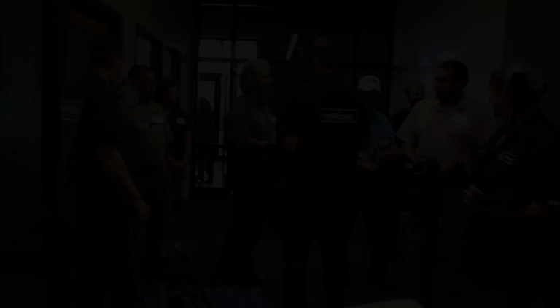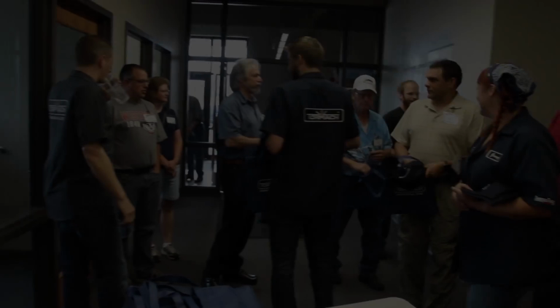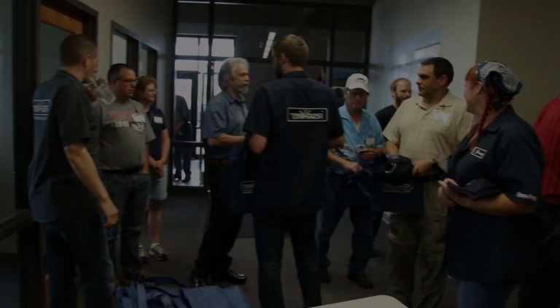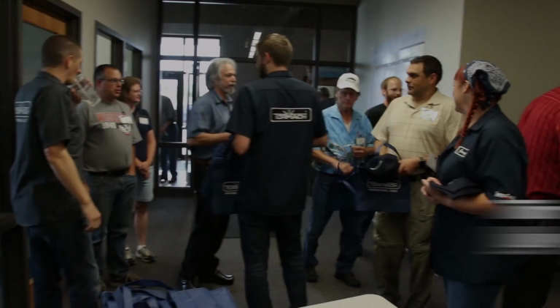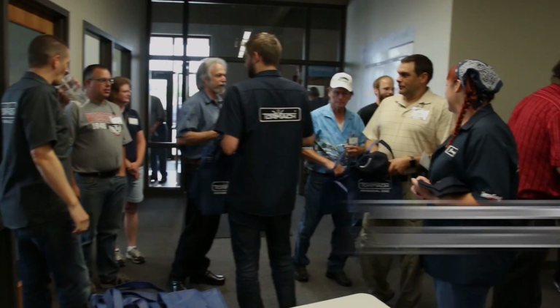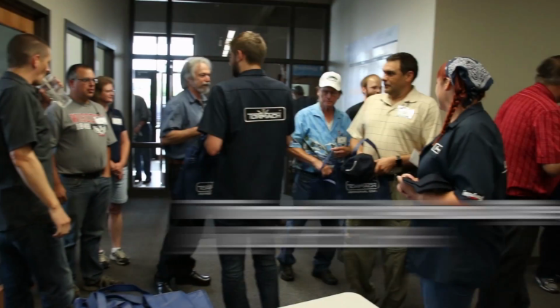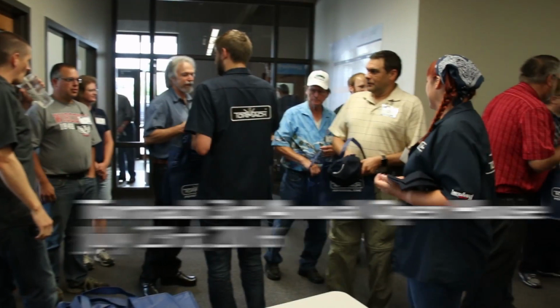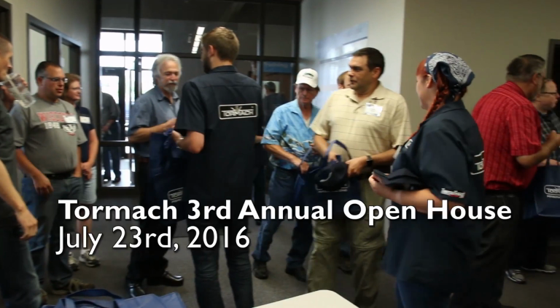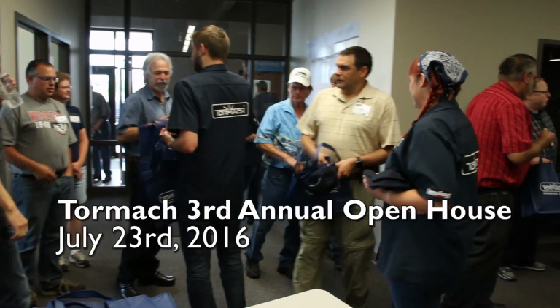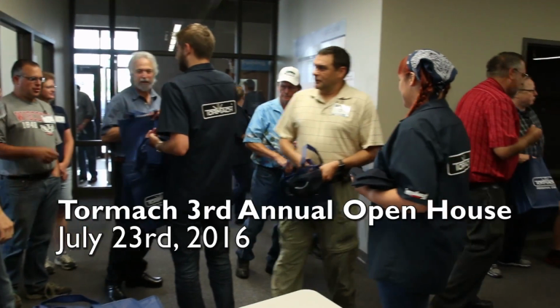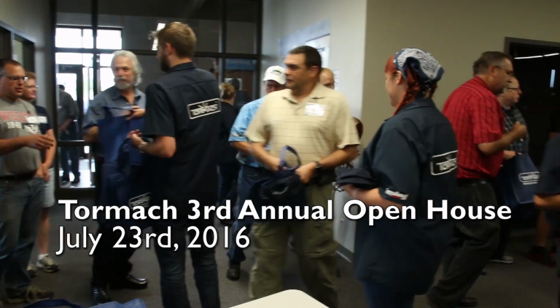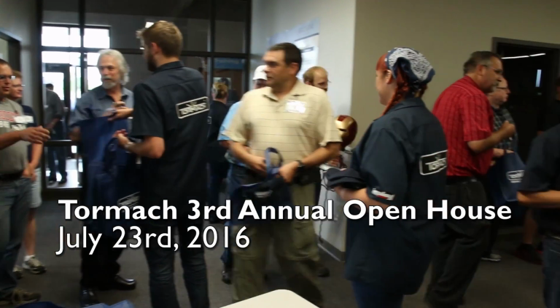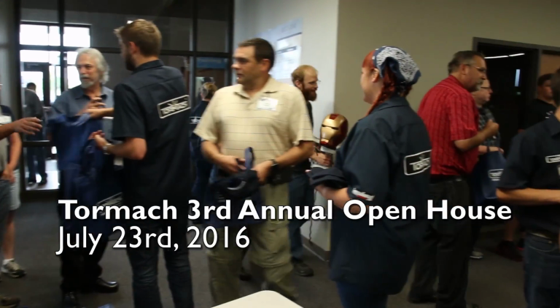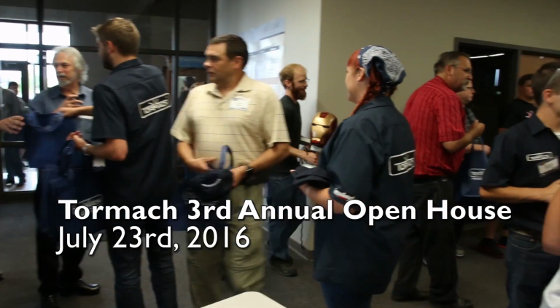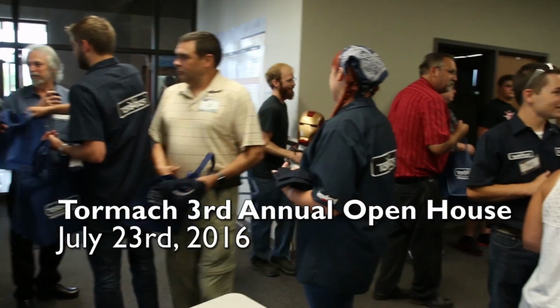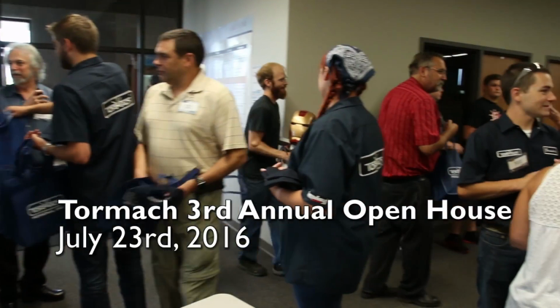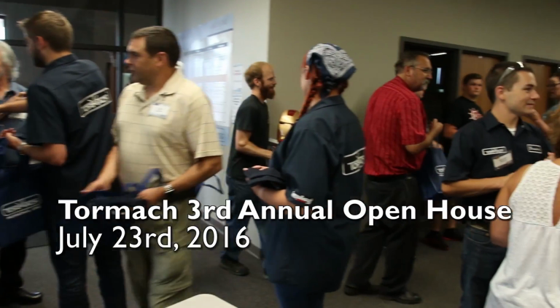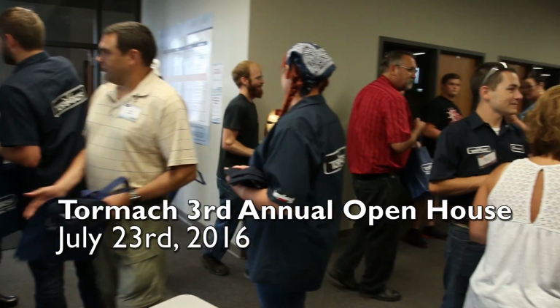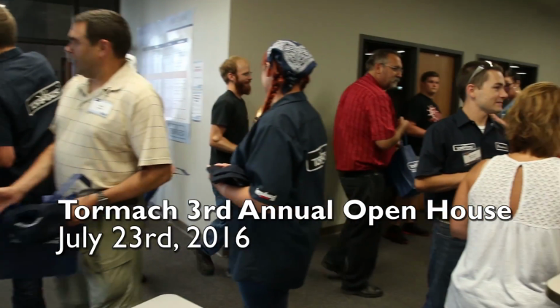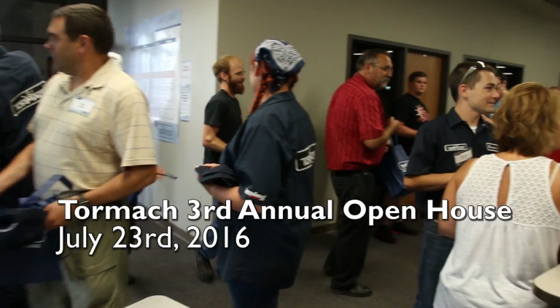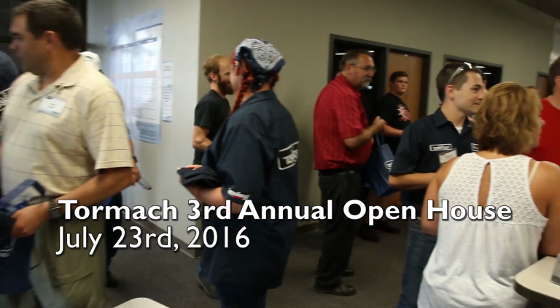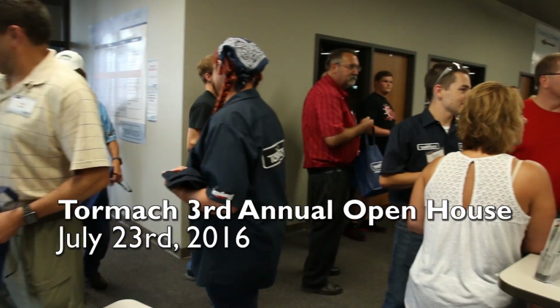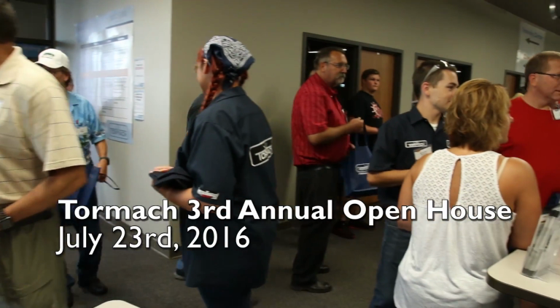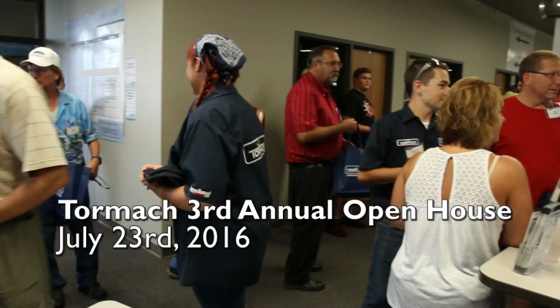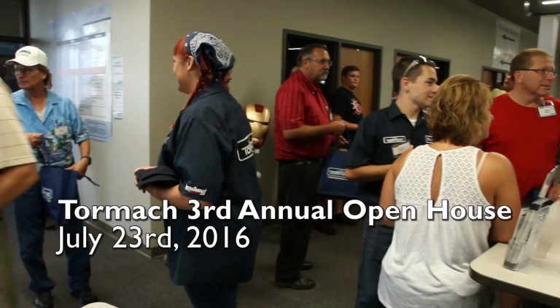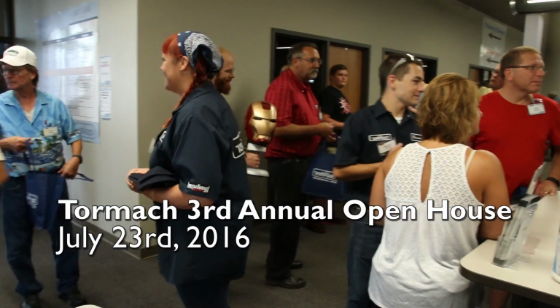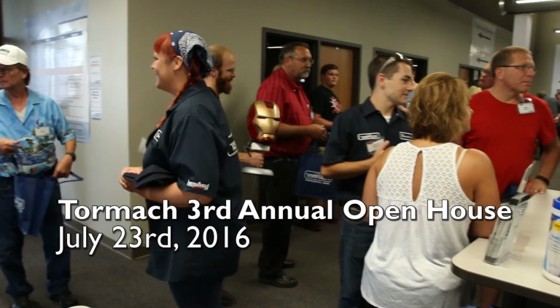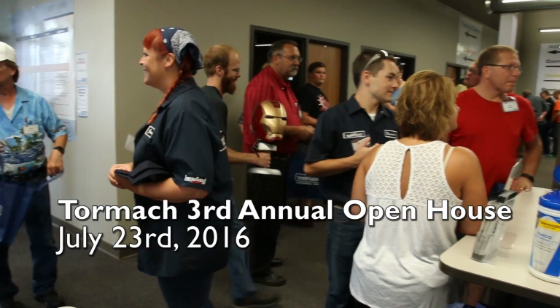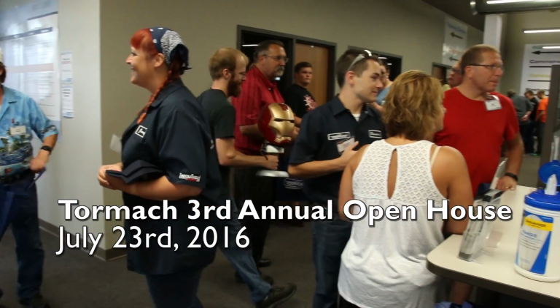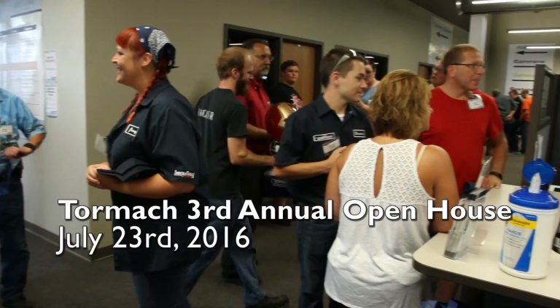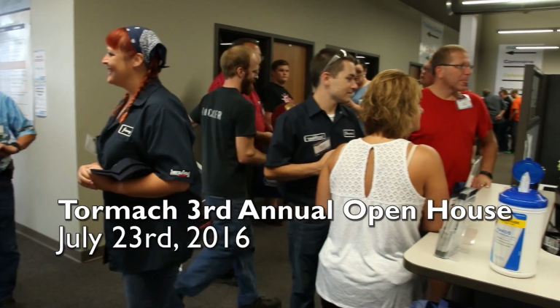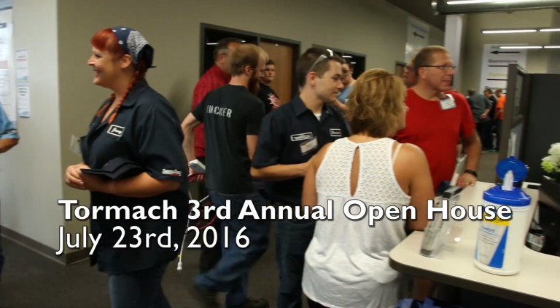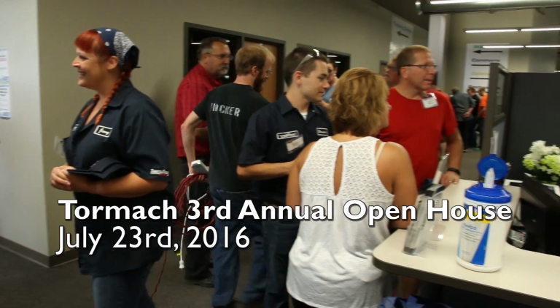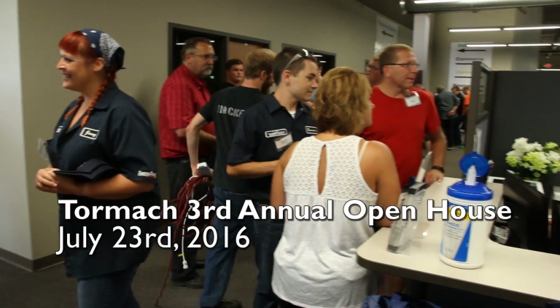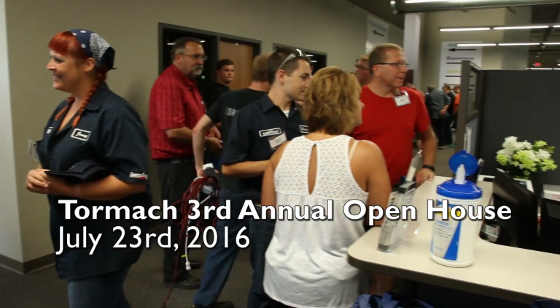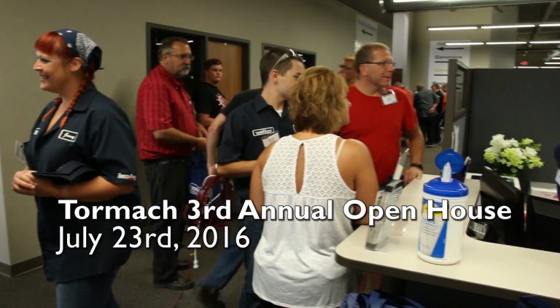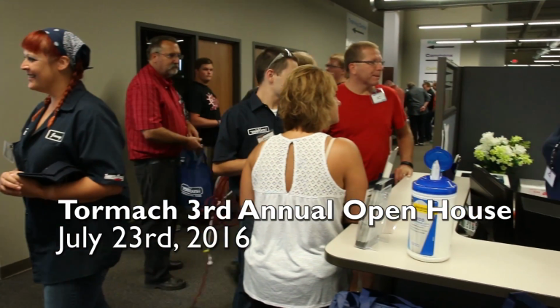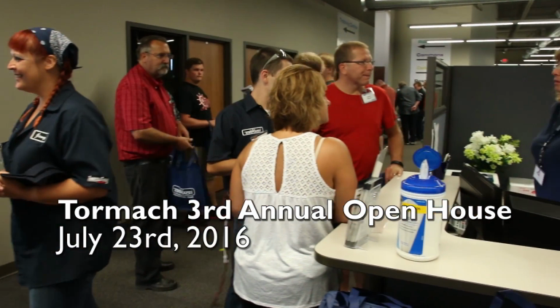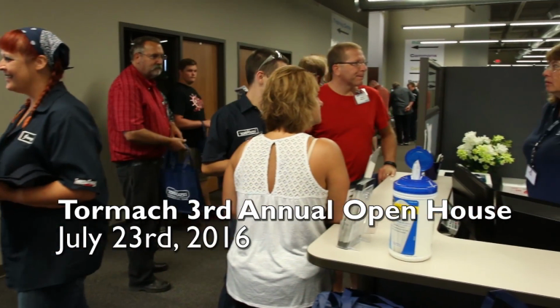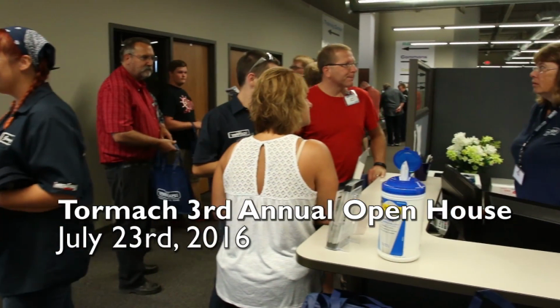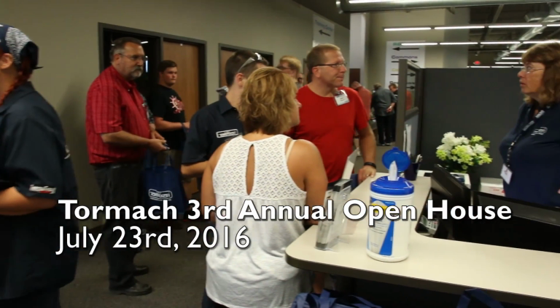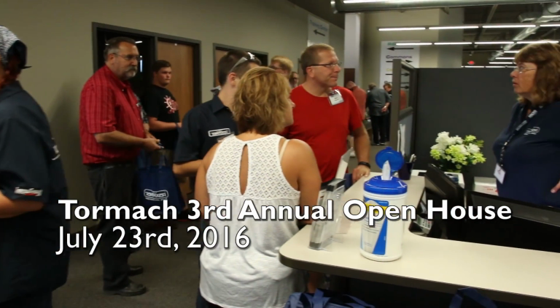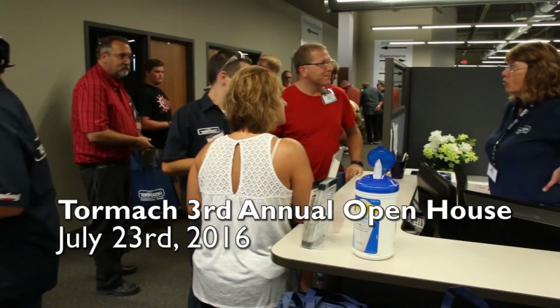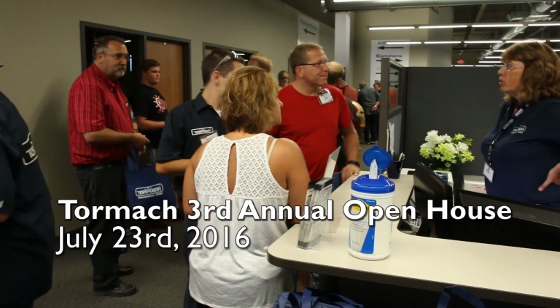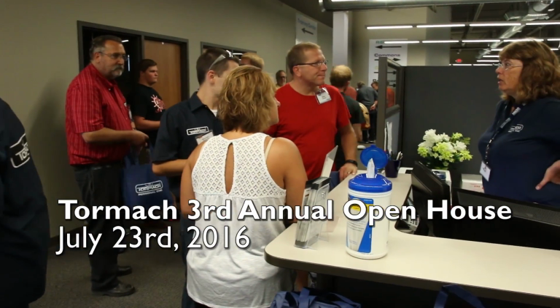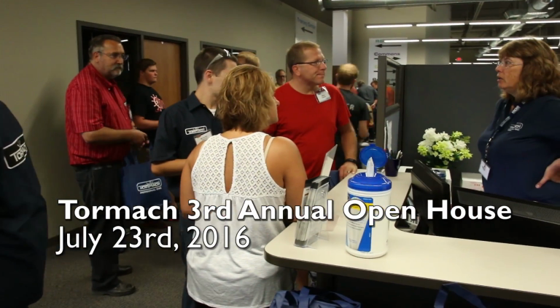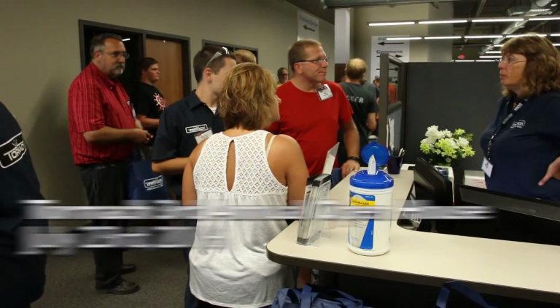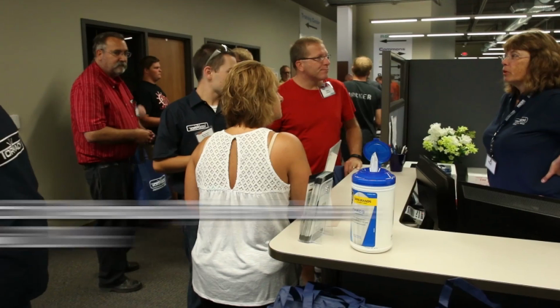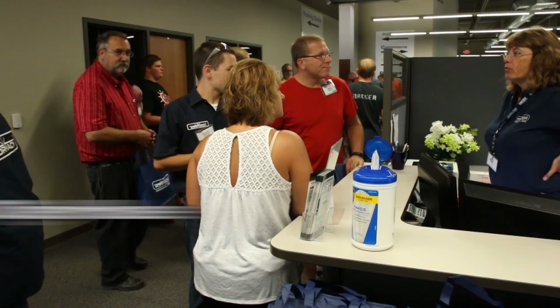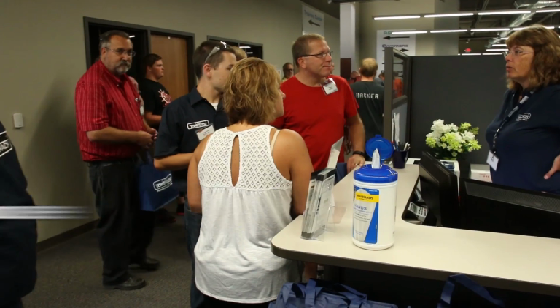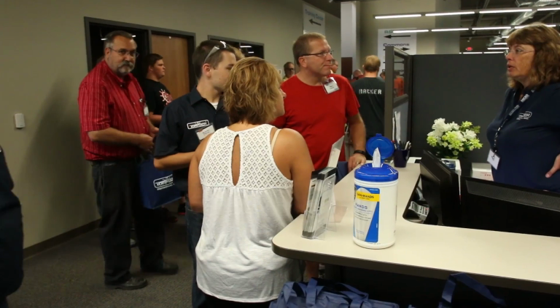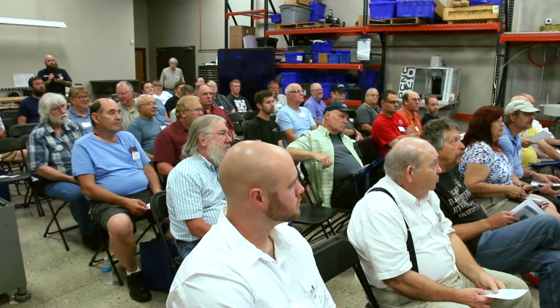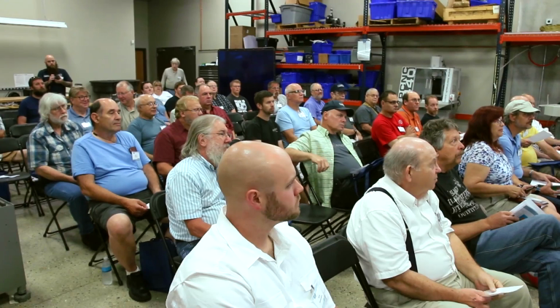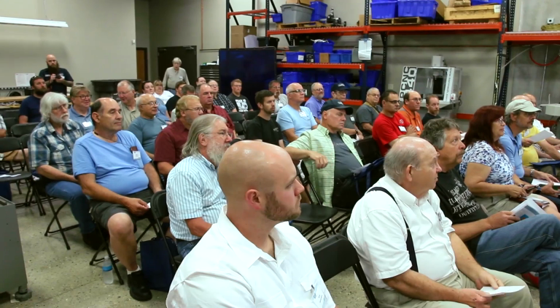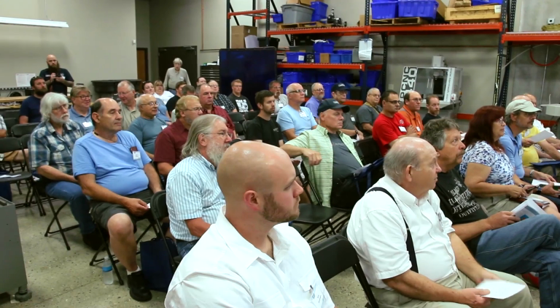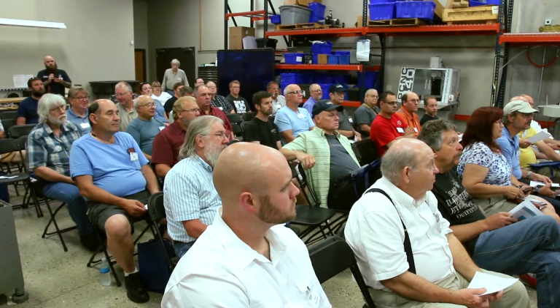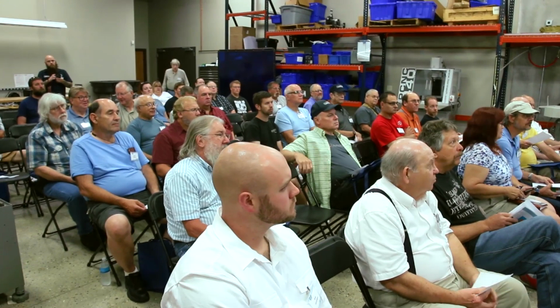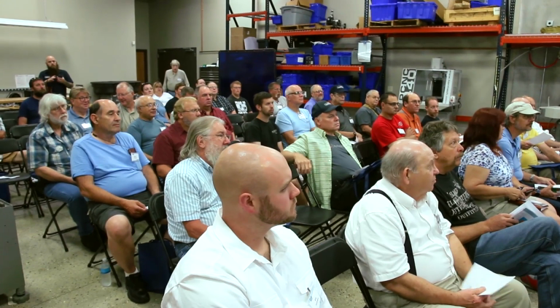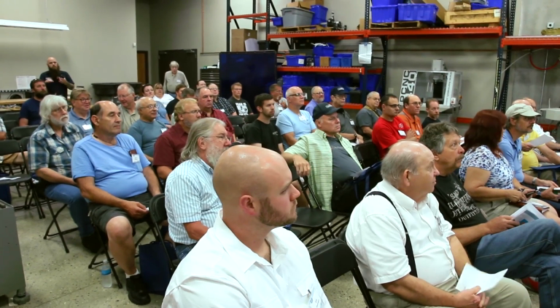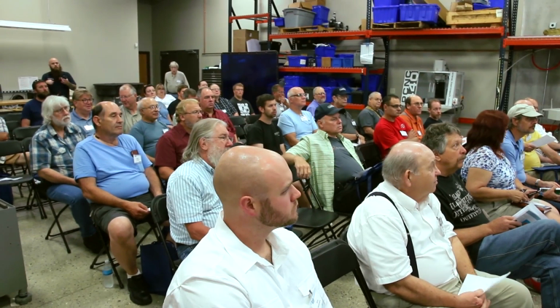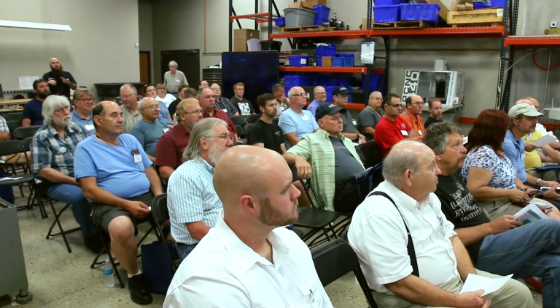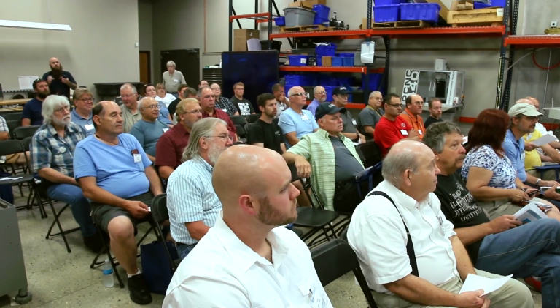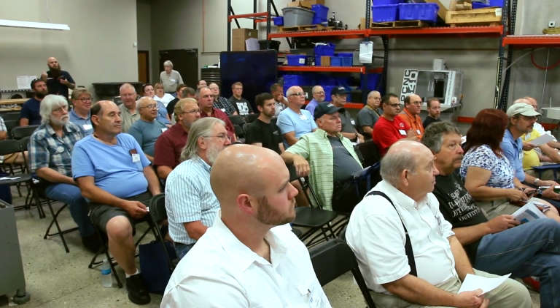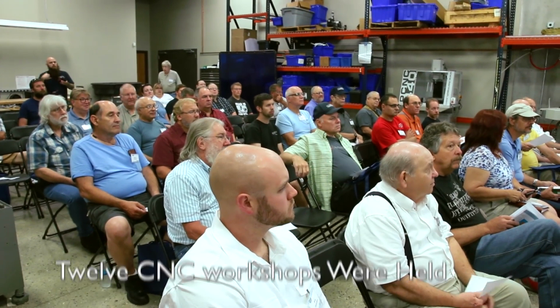Hello, Mr. Saunders. Good to meet you again. Good to meet you. How's it going? How are you using Pat Pilot?